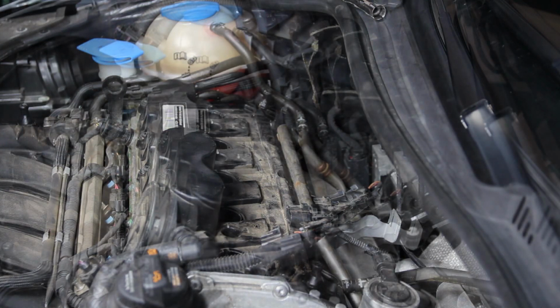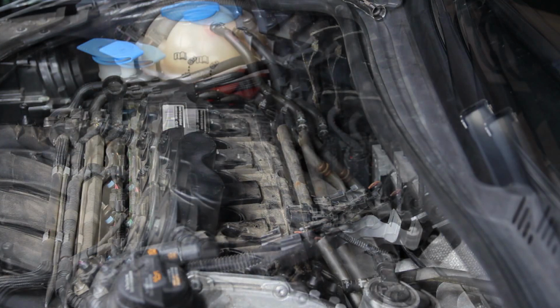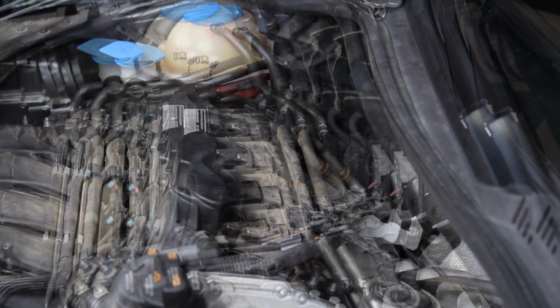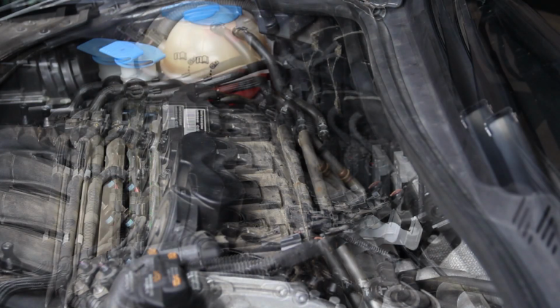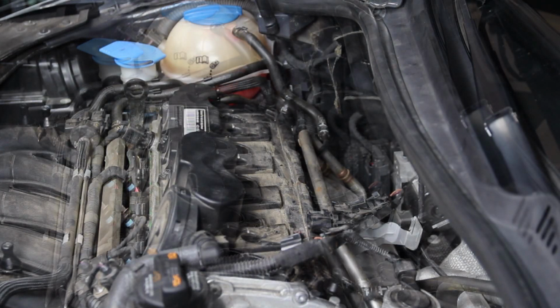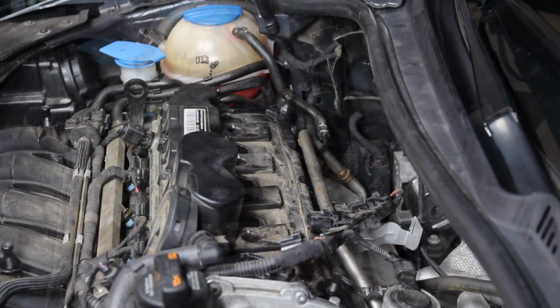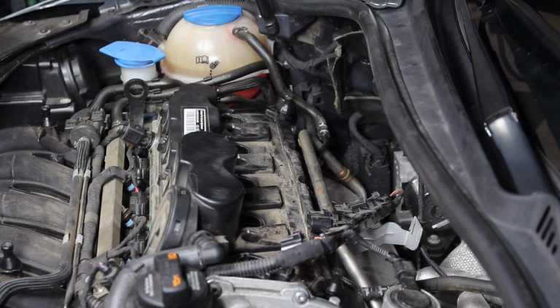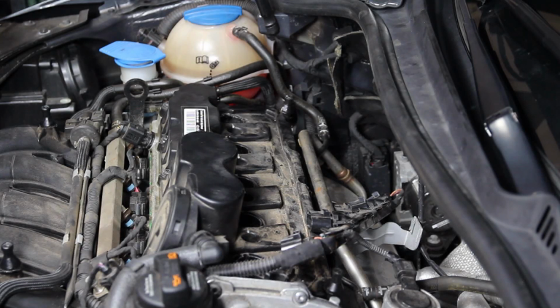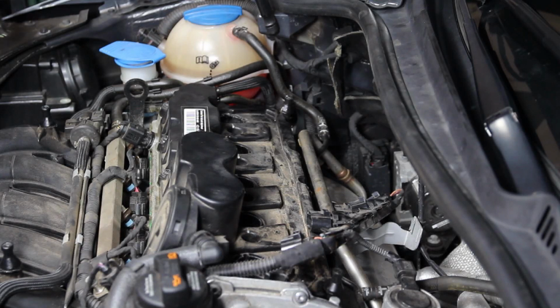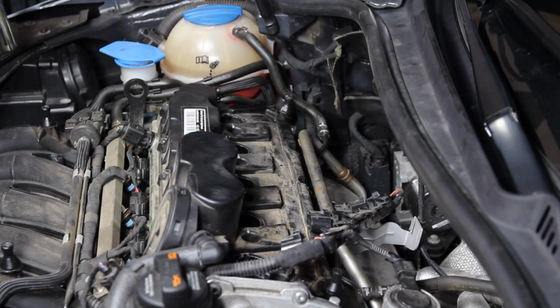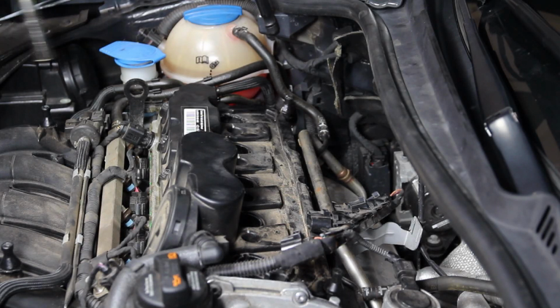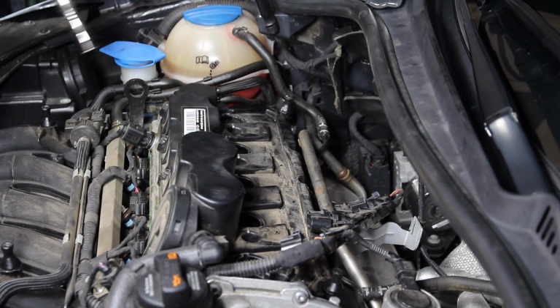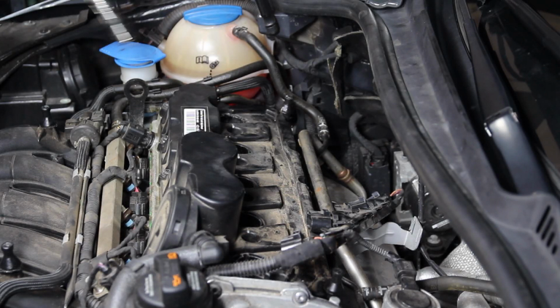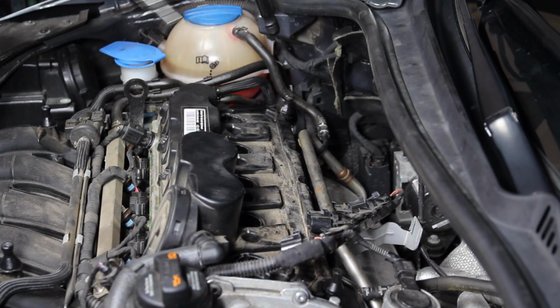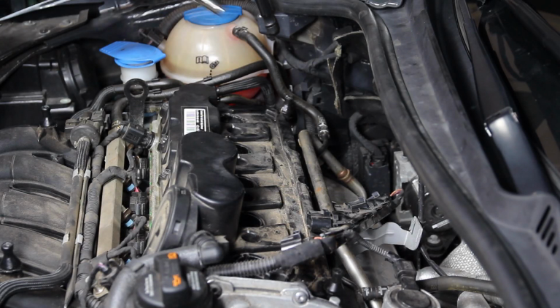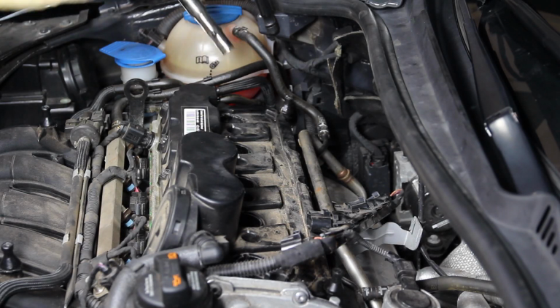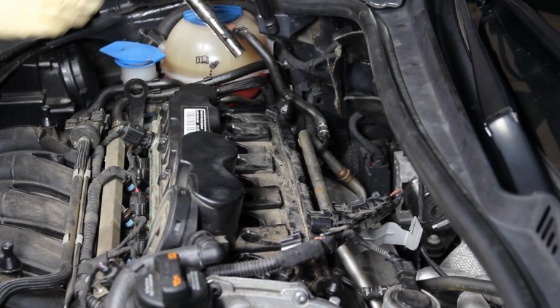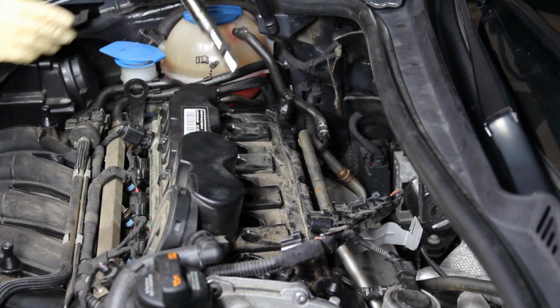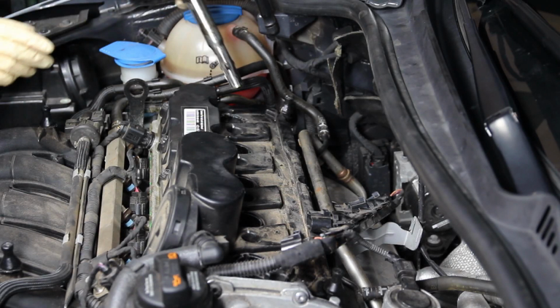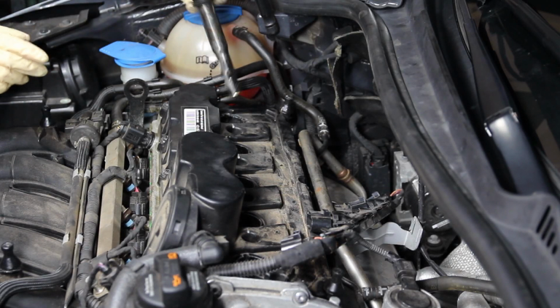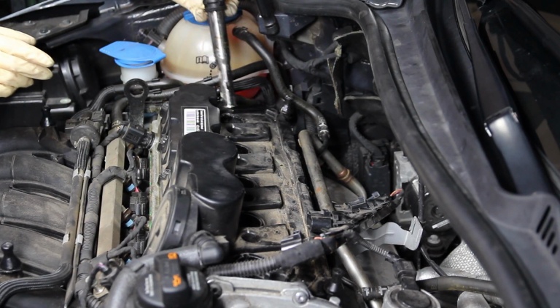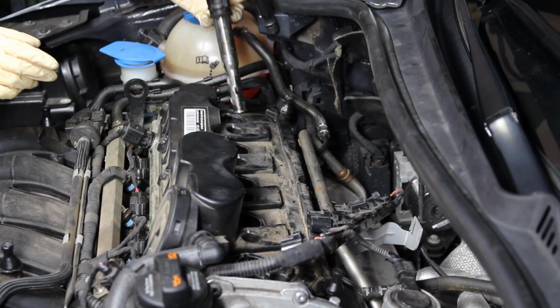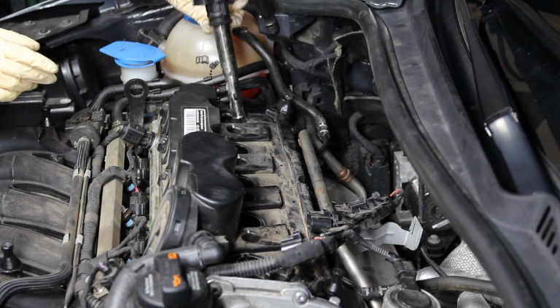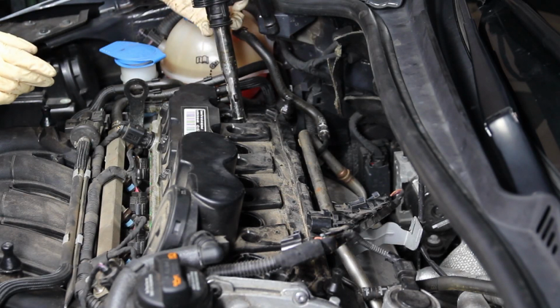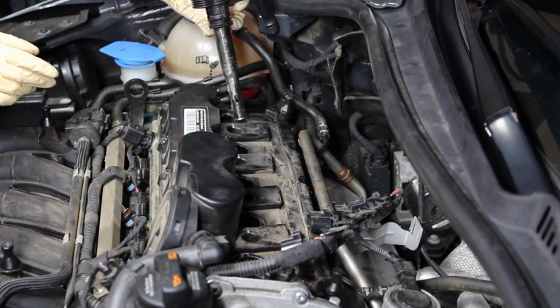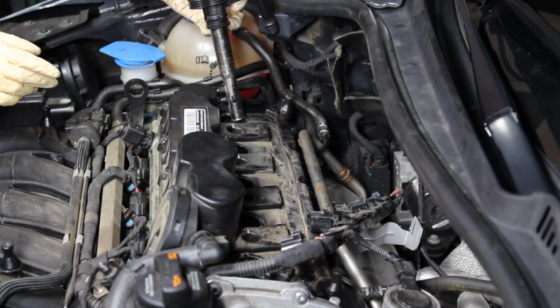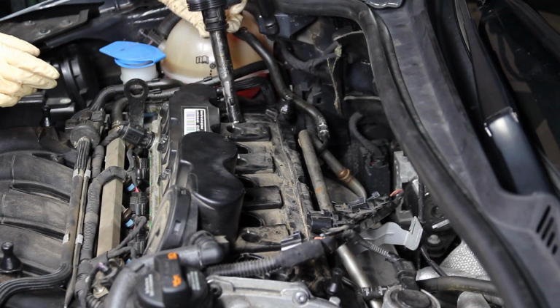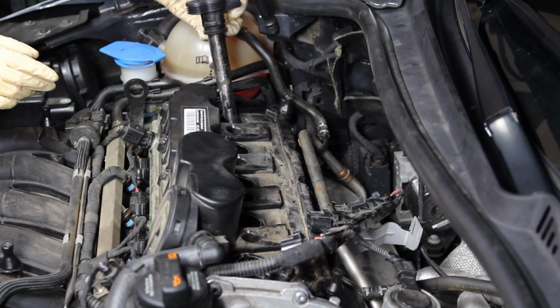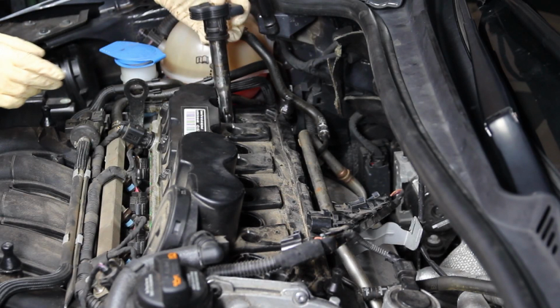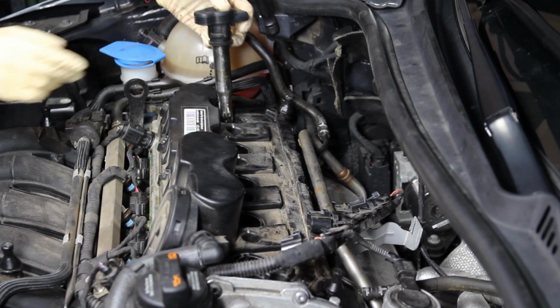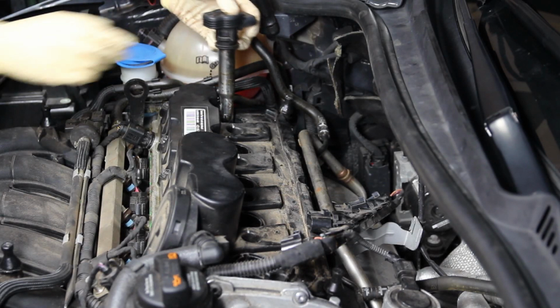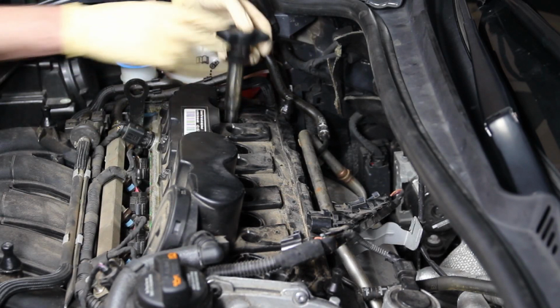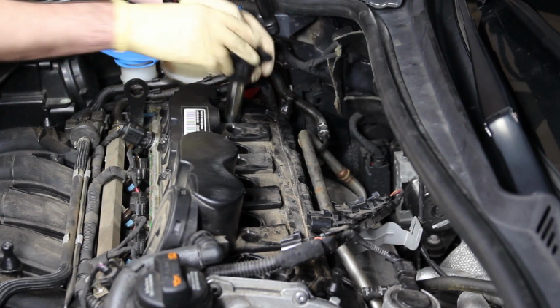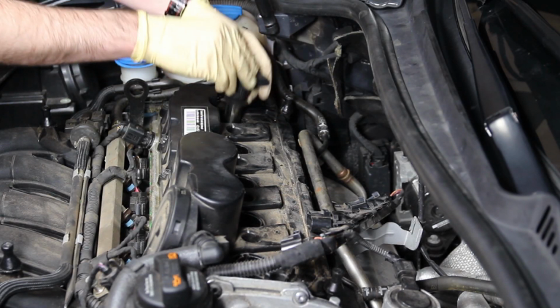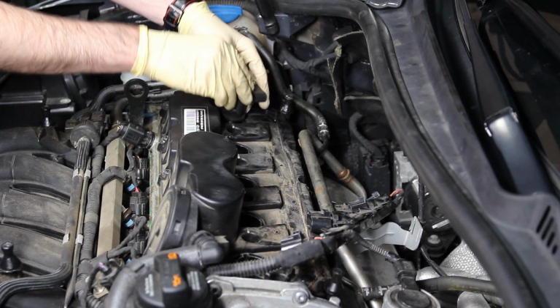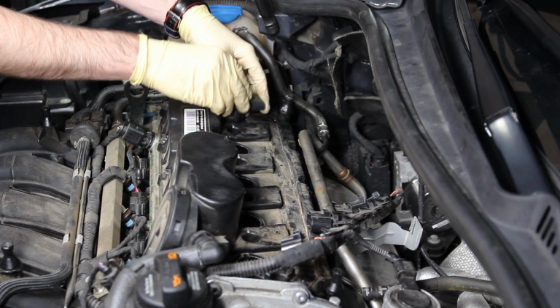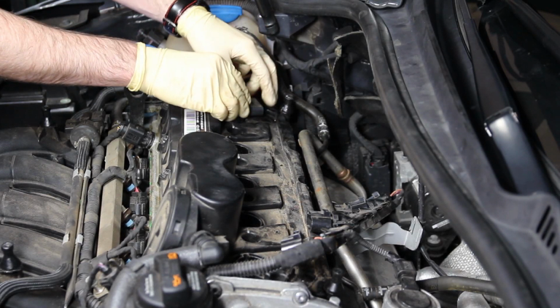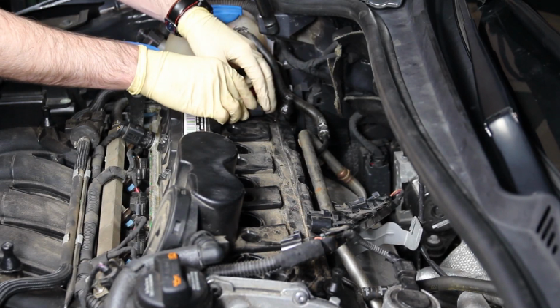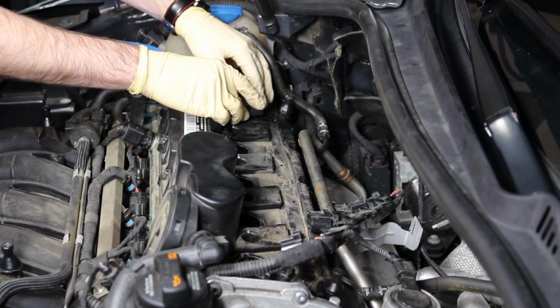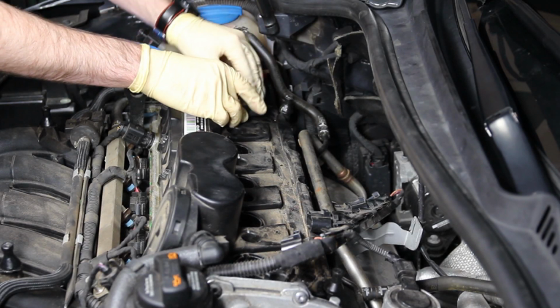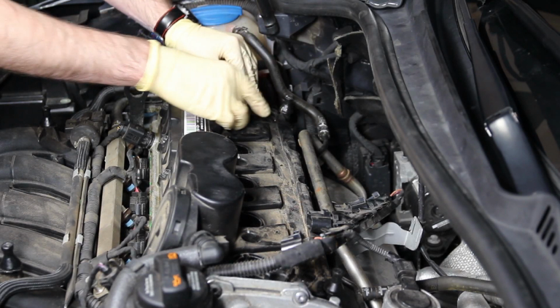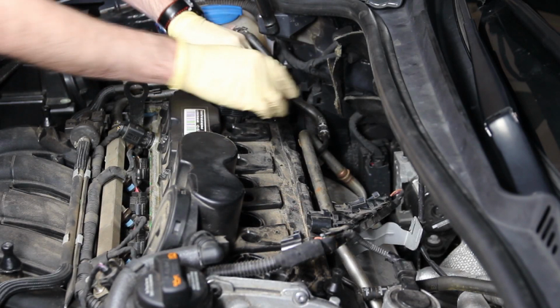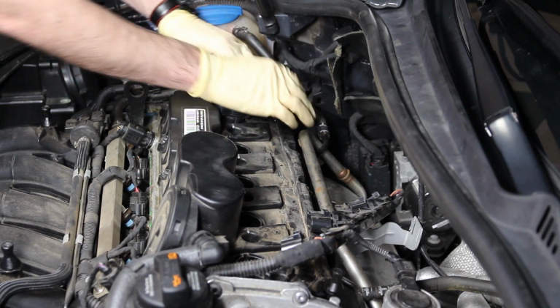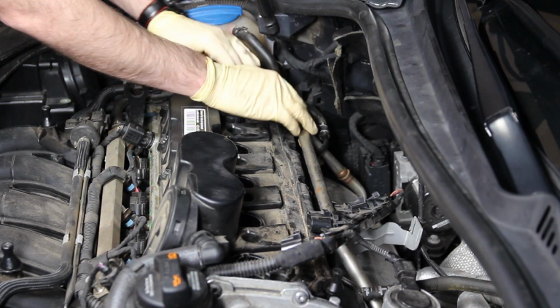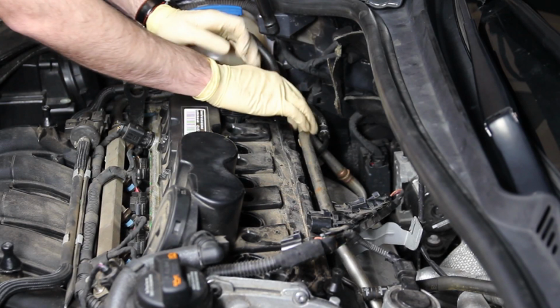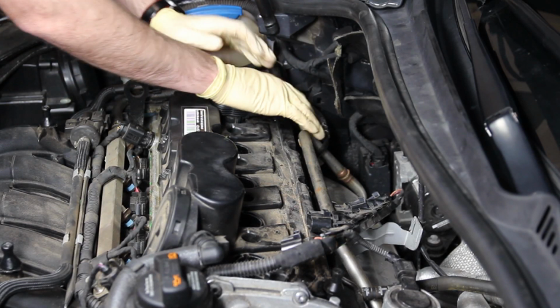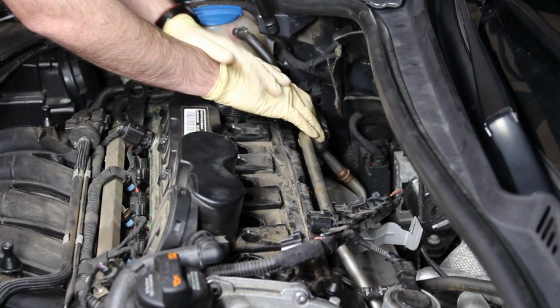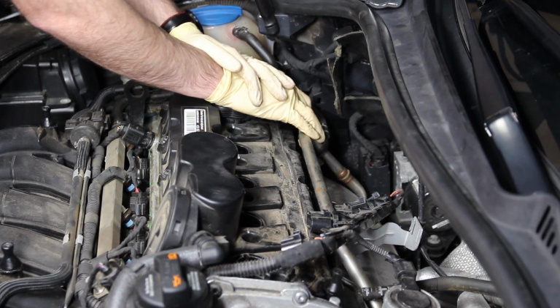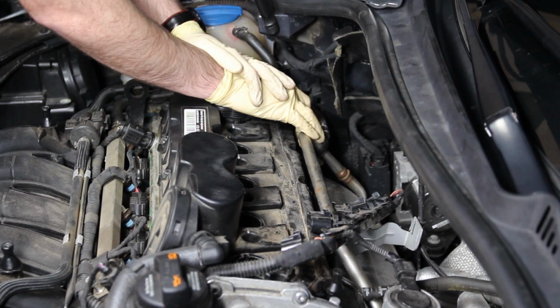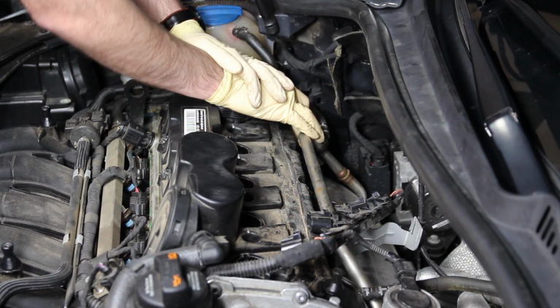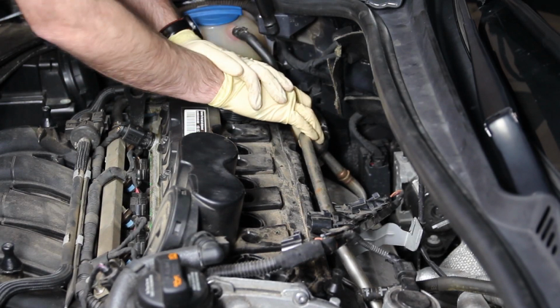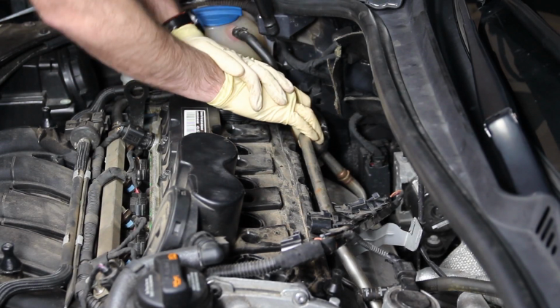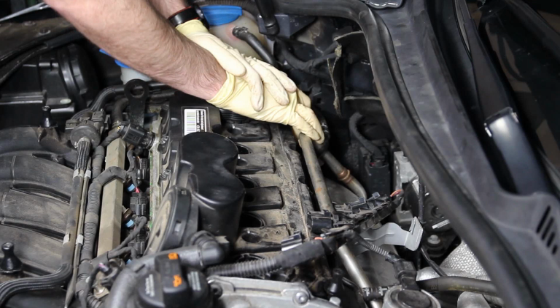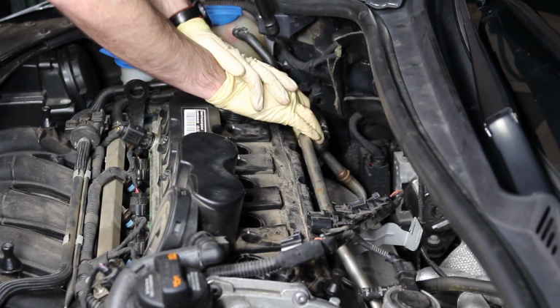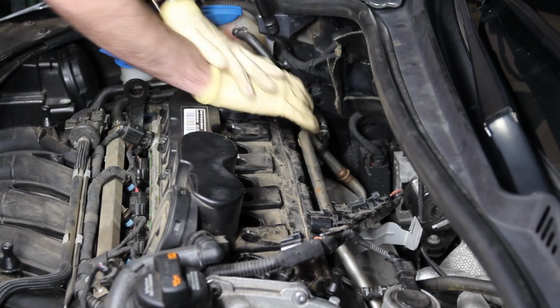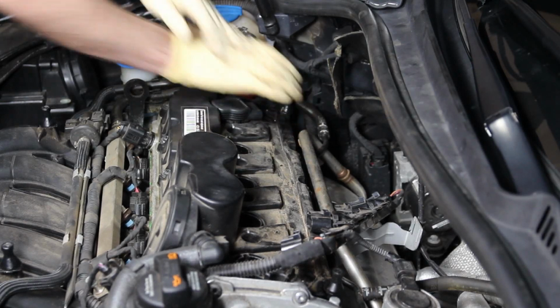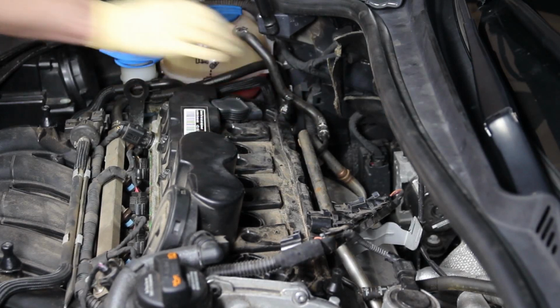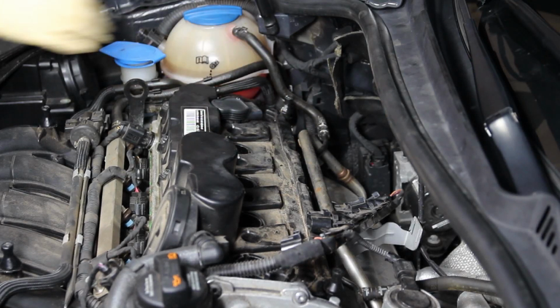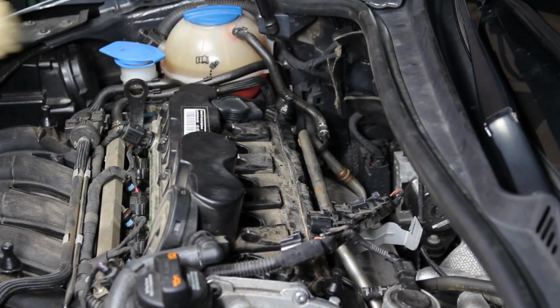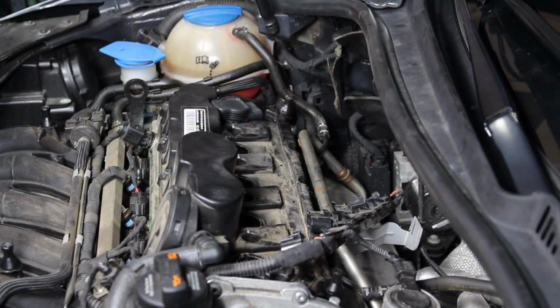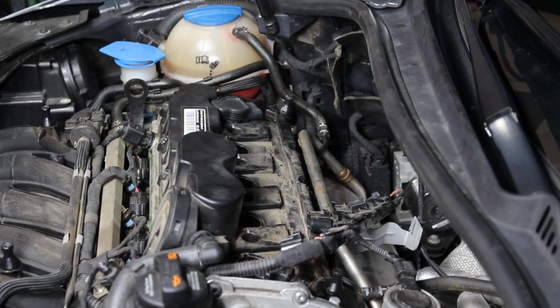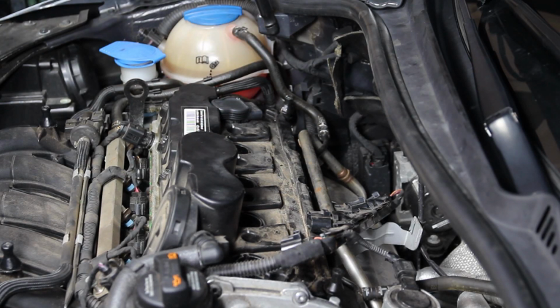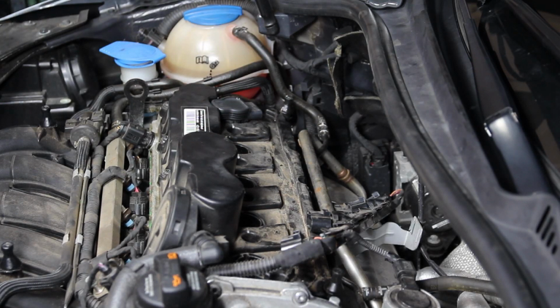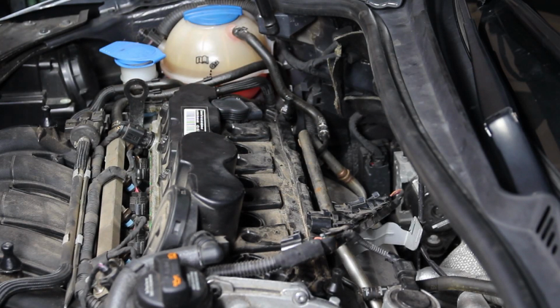When installing your new ignition coils, all you do is put it into the cylinder and pop it down until it clicks.